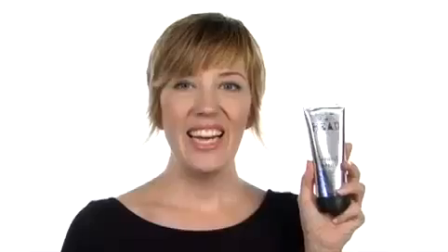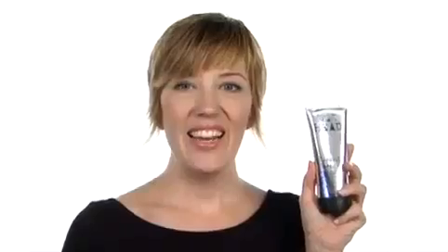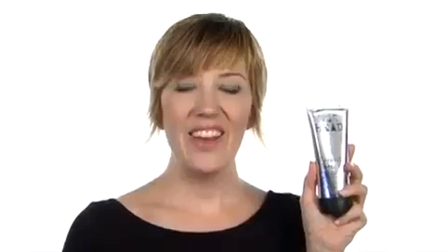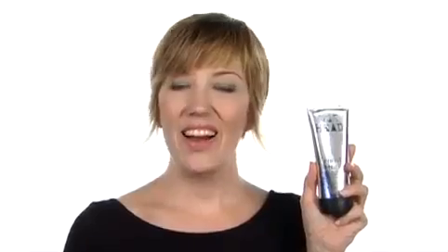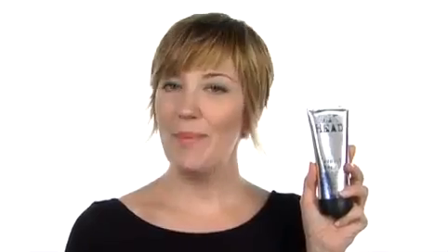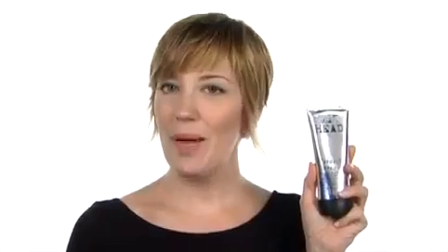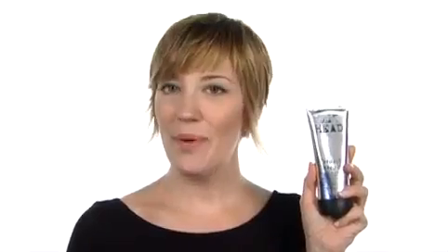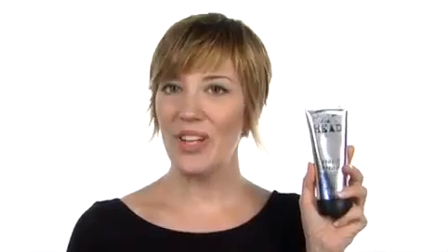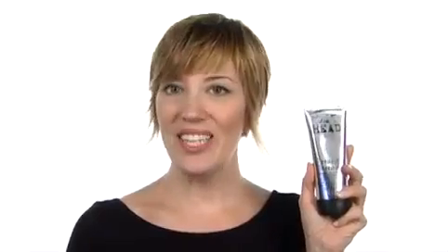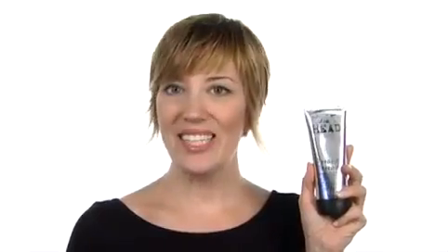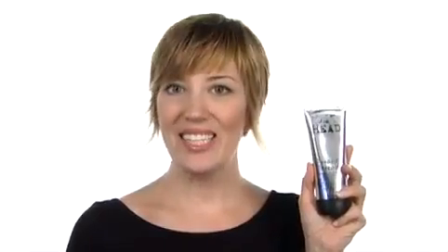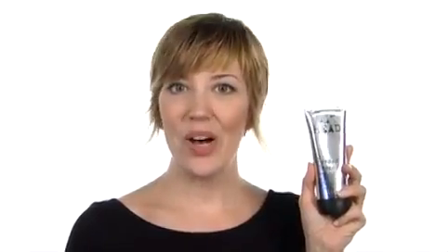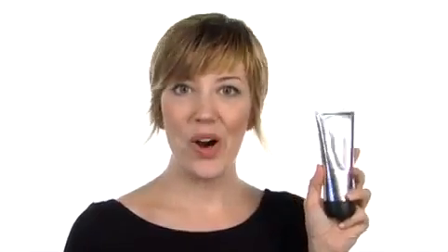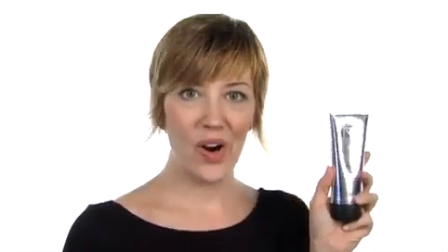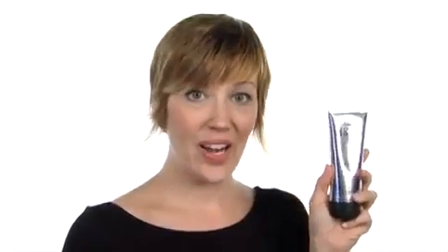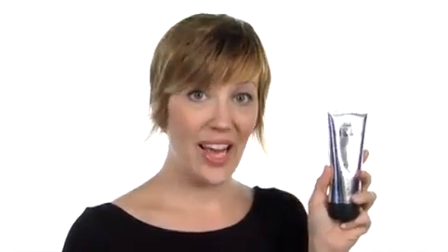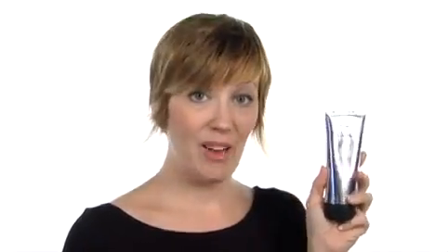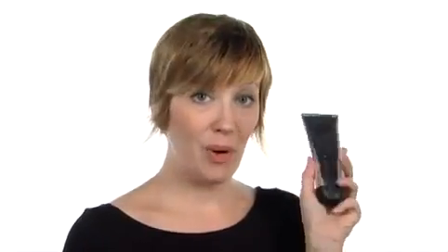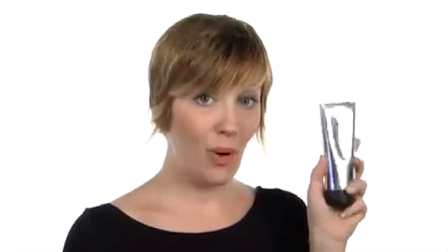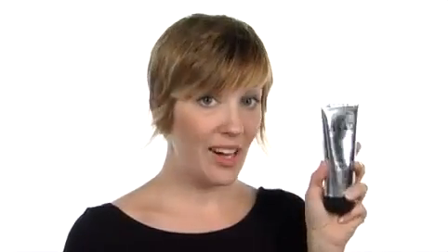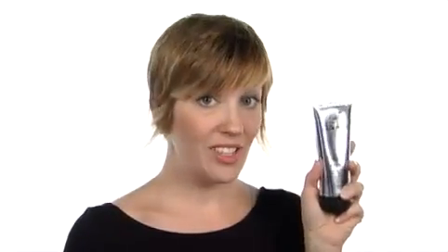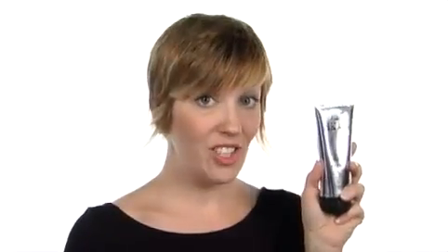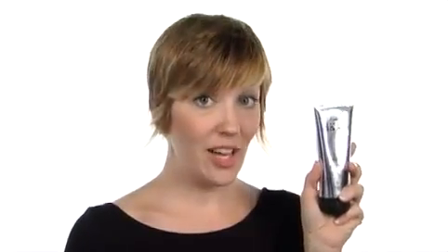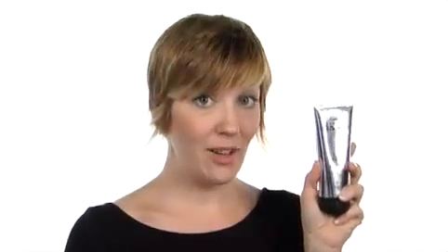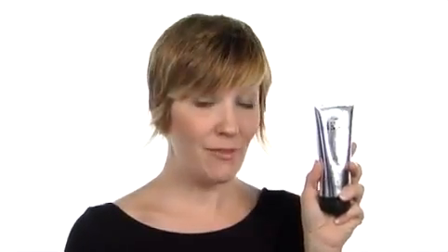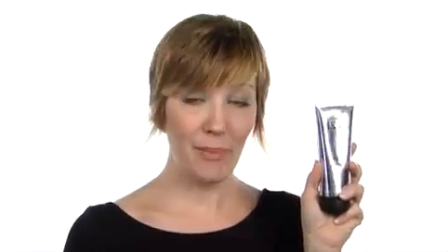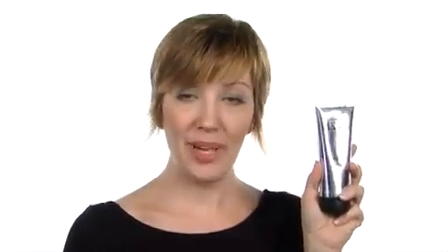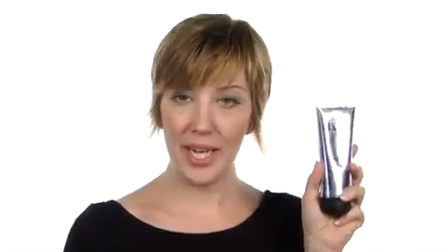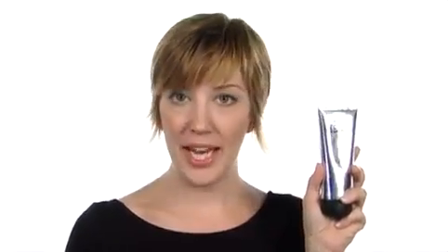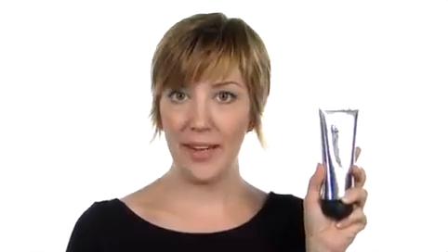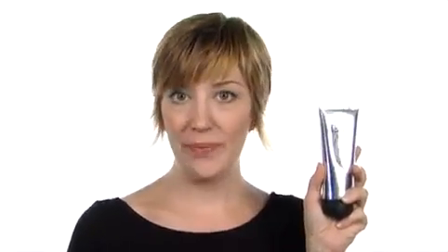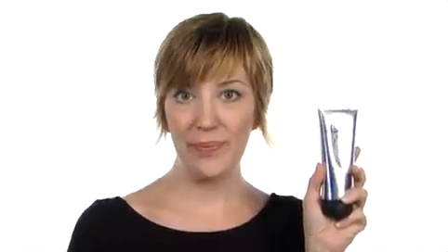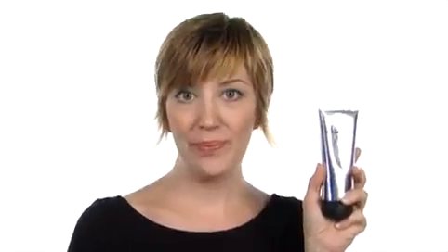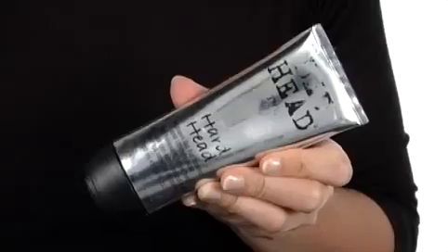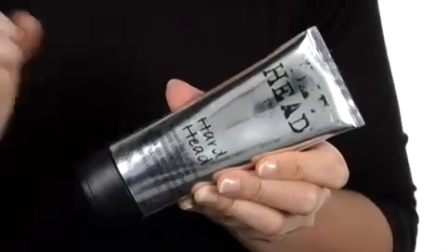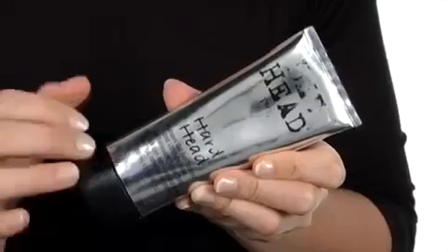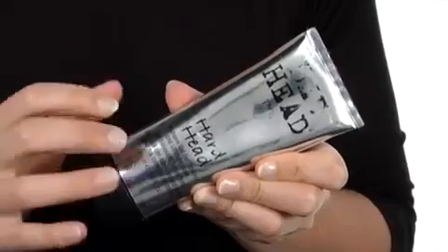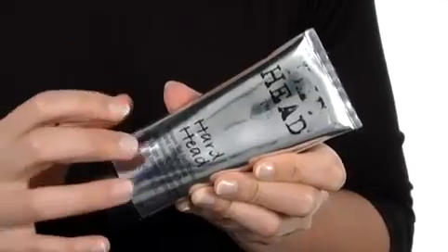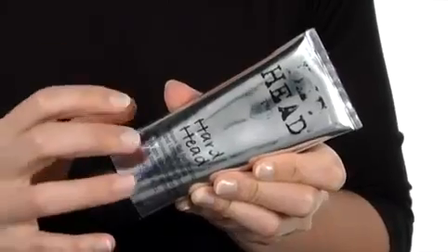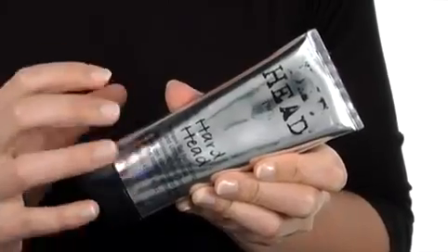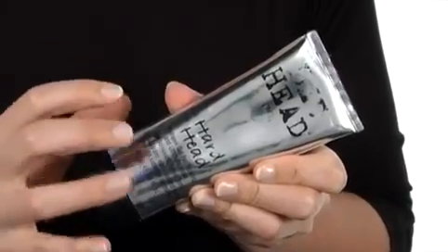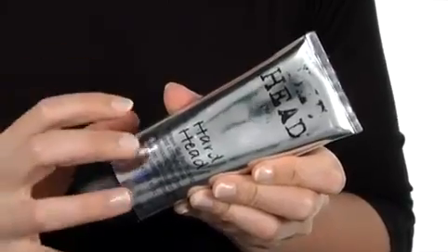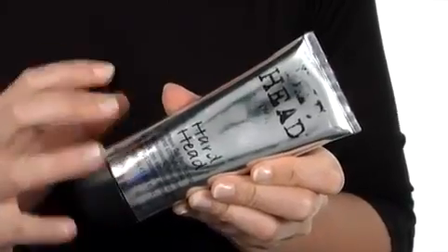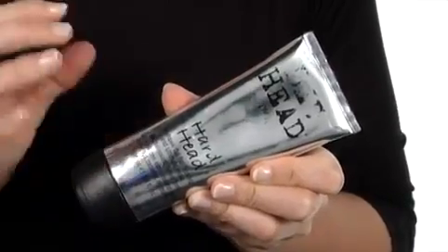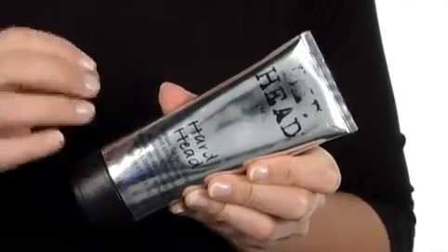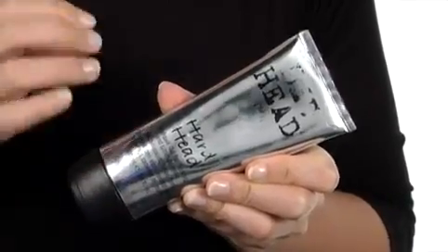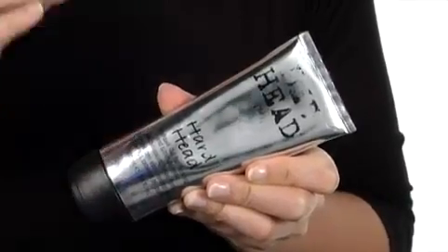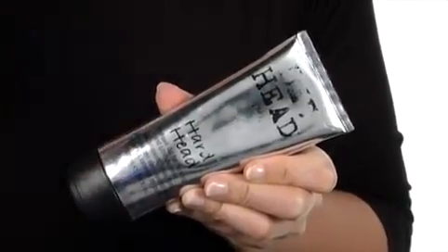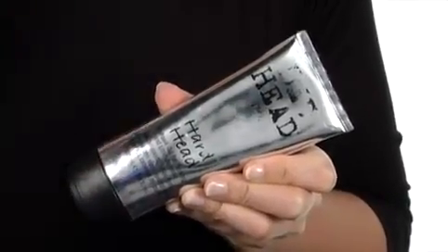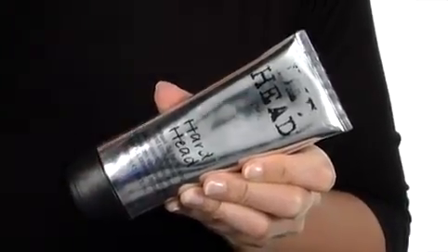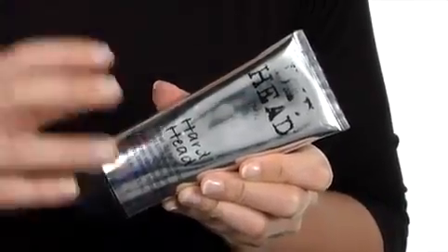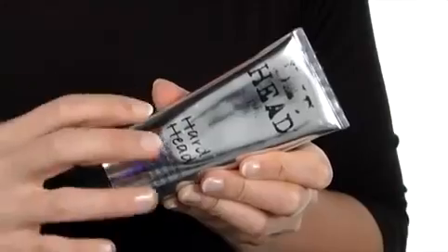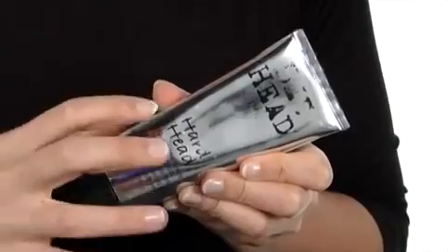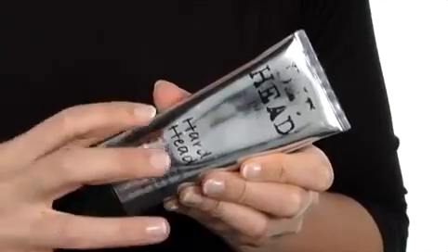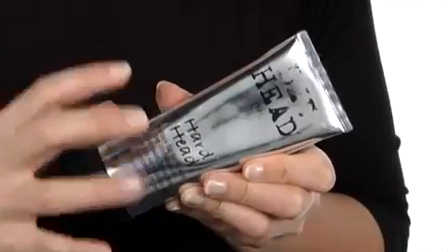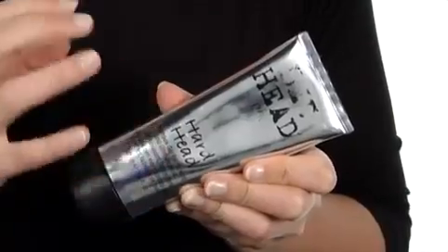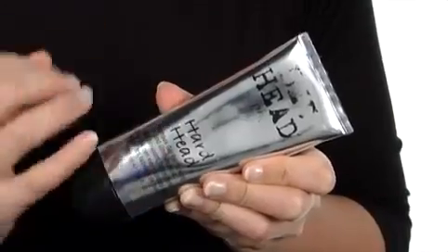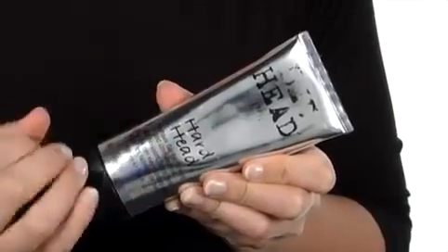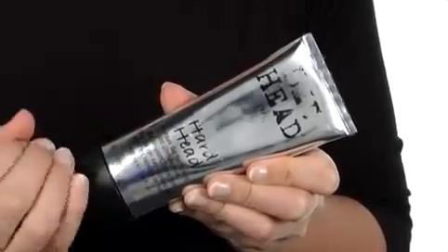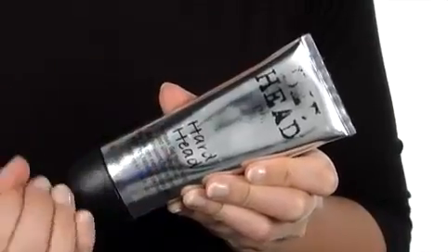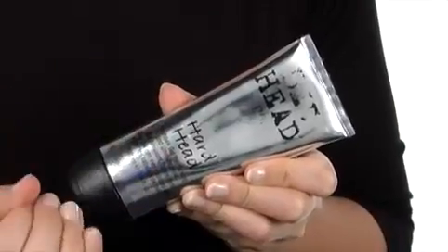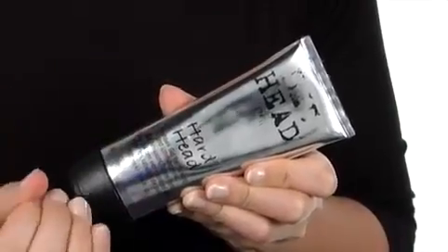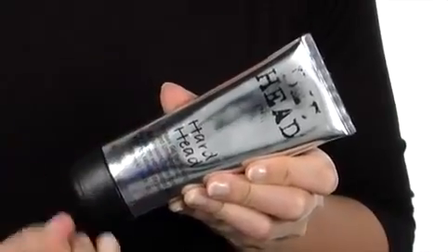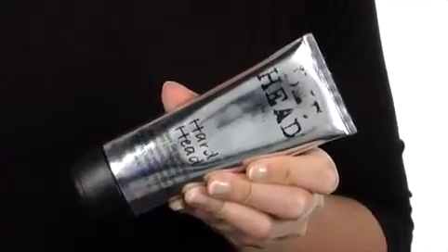Hey there, I'm April and this is the Hardhead Mohawk Gel from Bedhead. This amazing gel is perfect for spiking and ultimate hold.